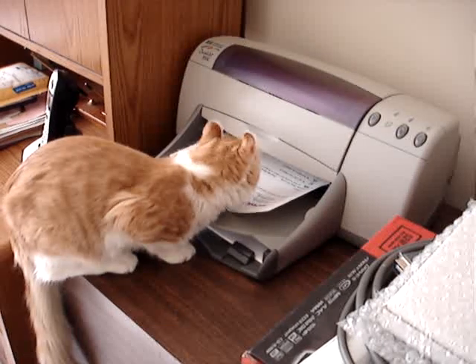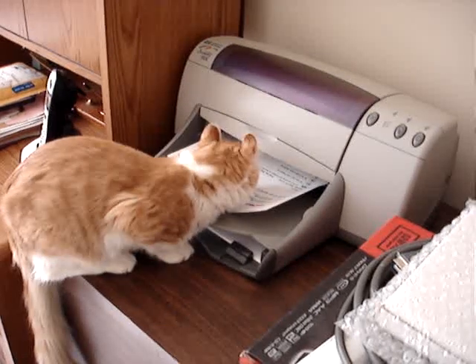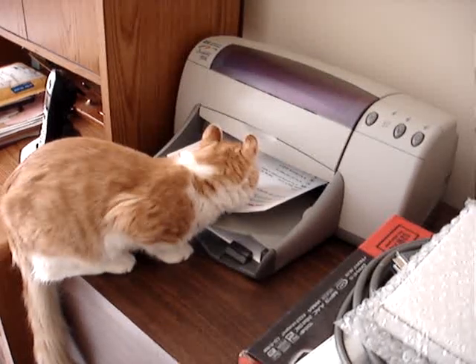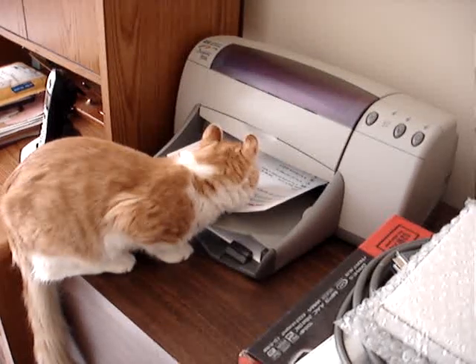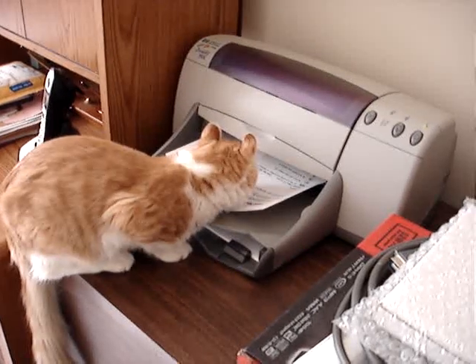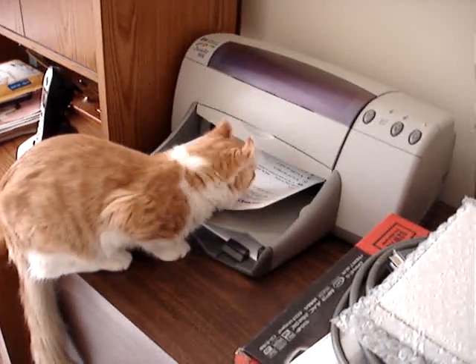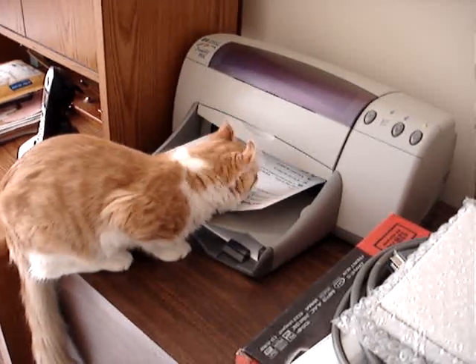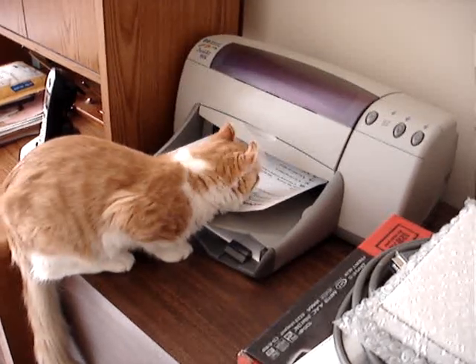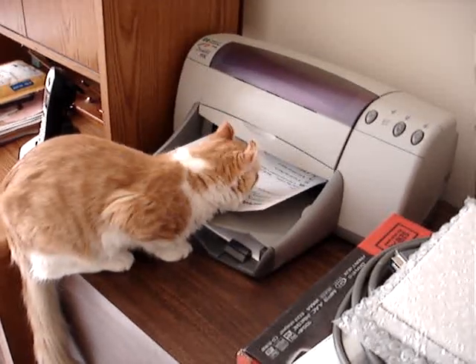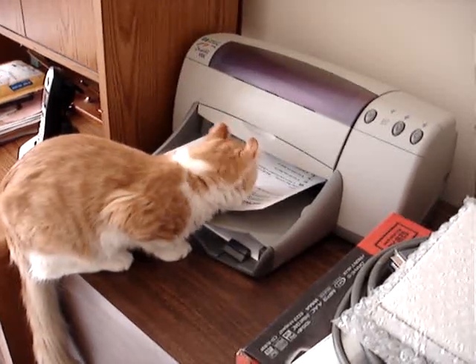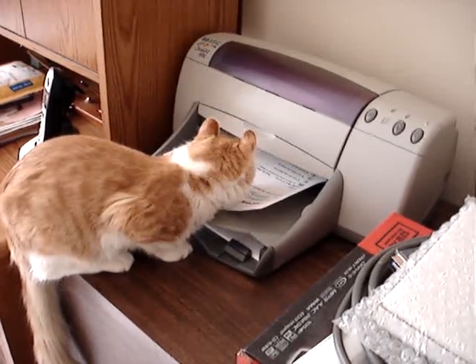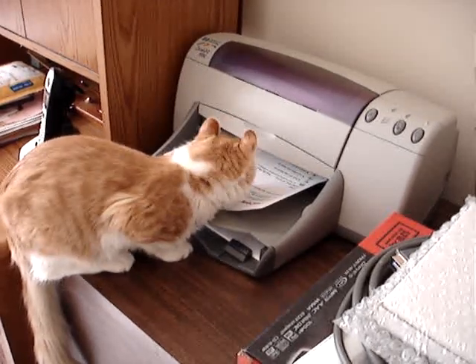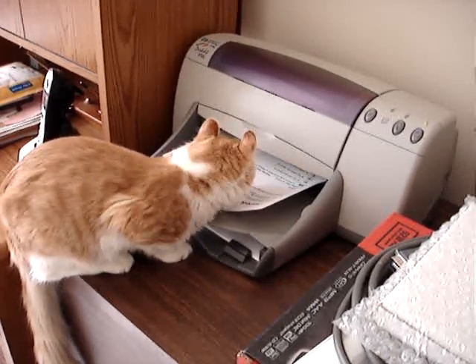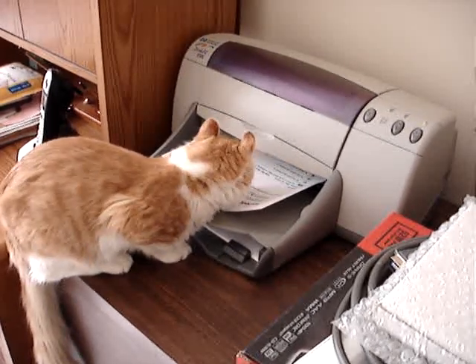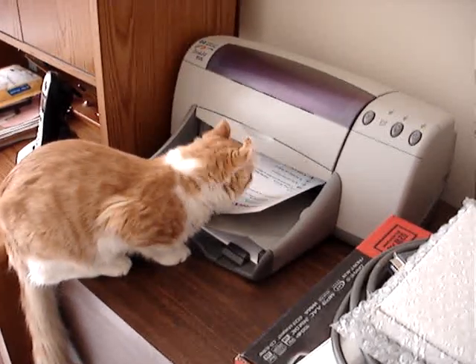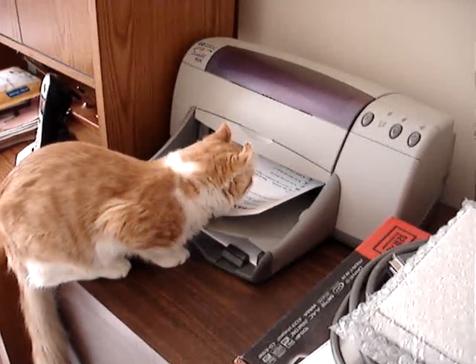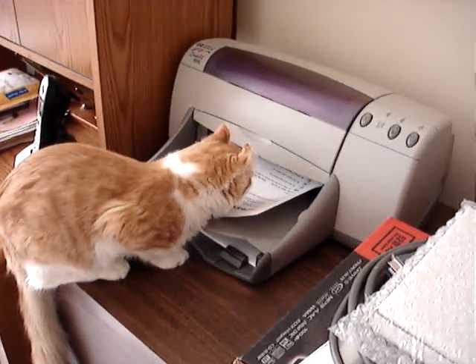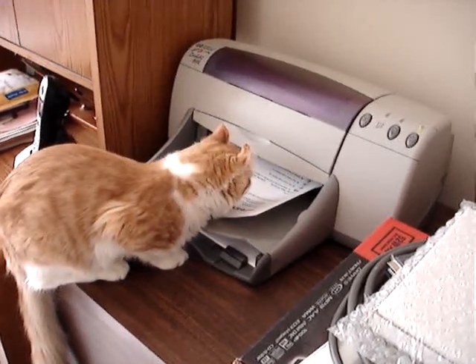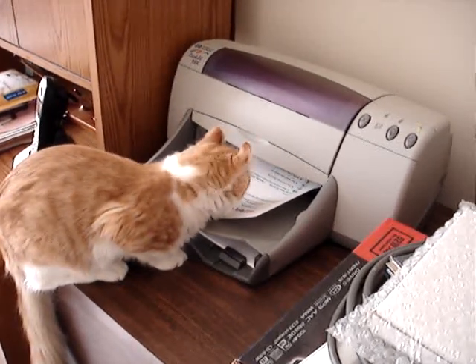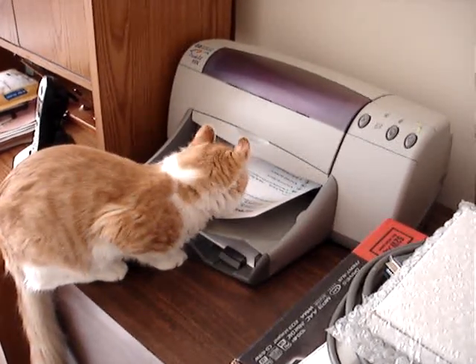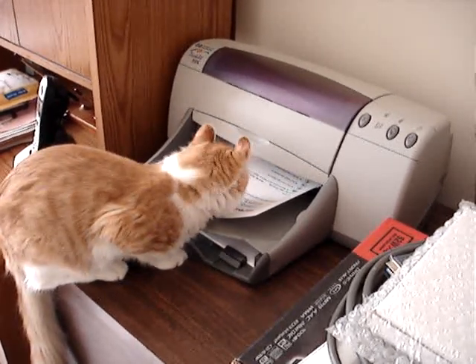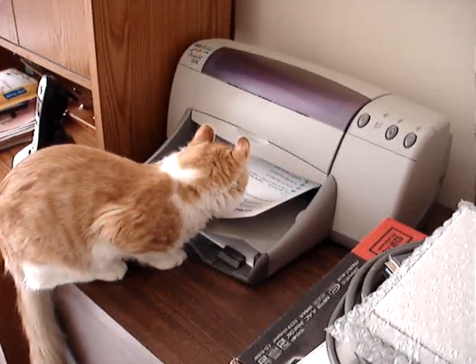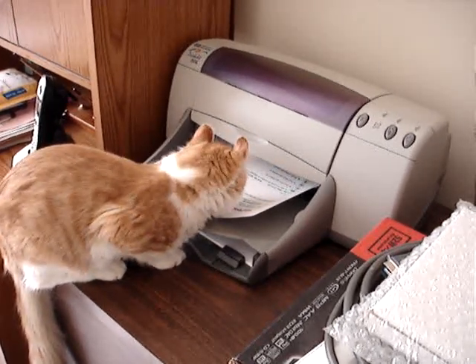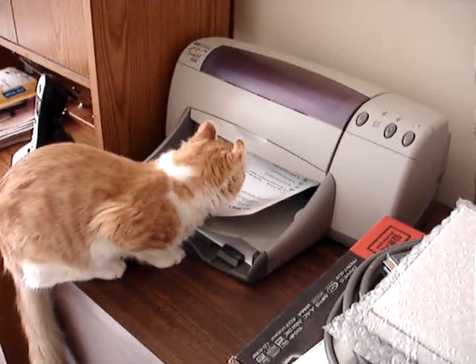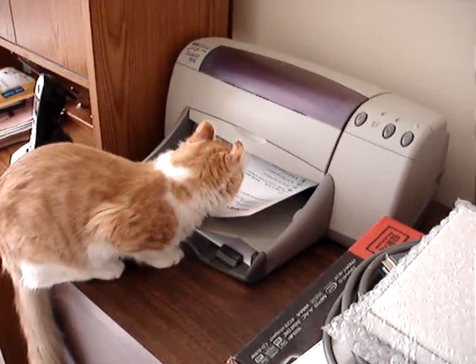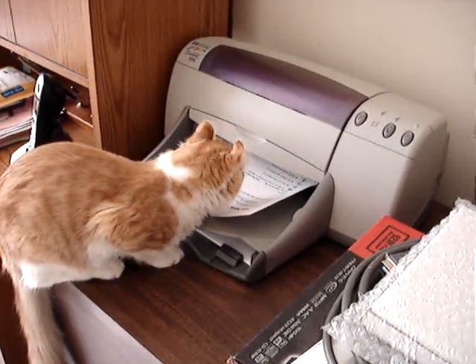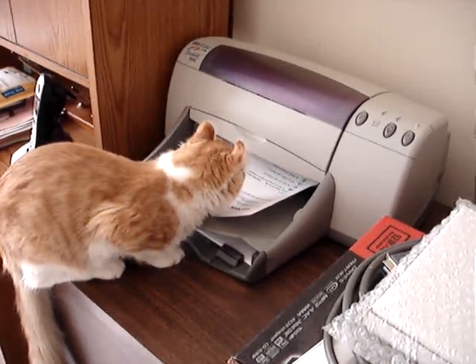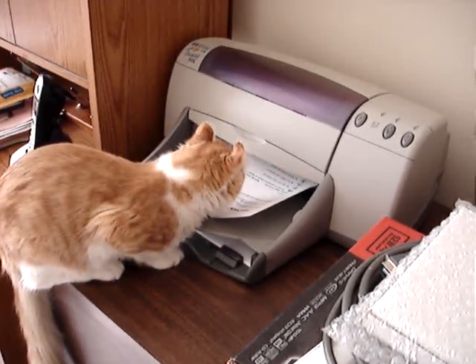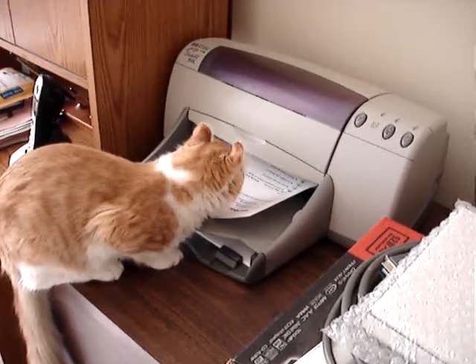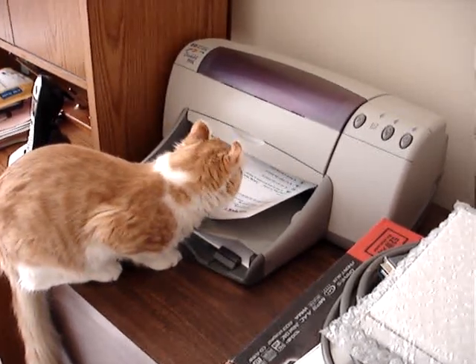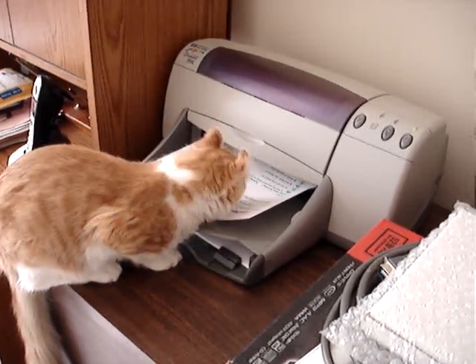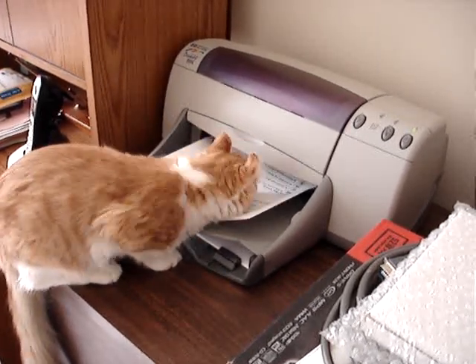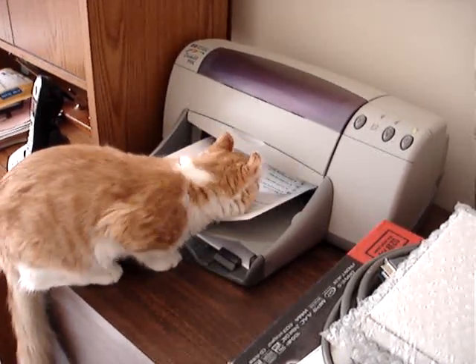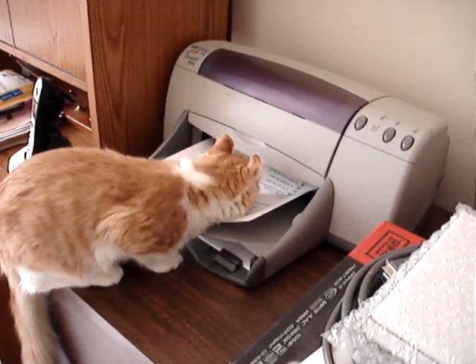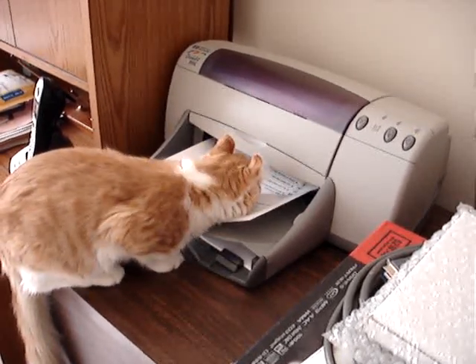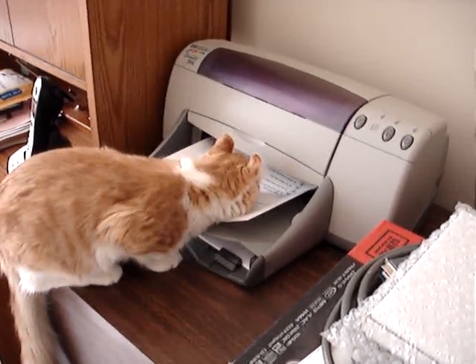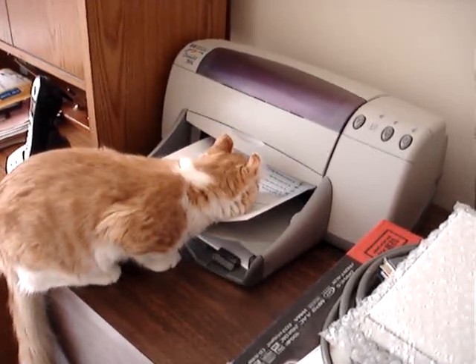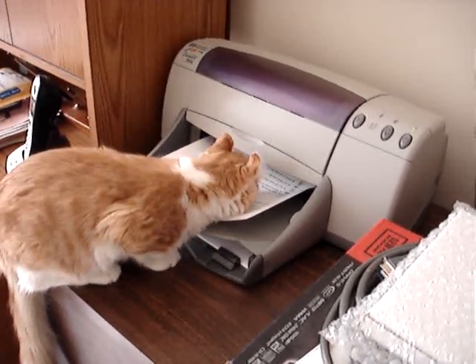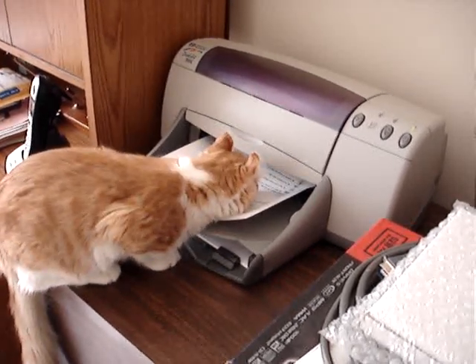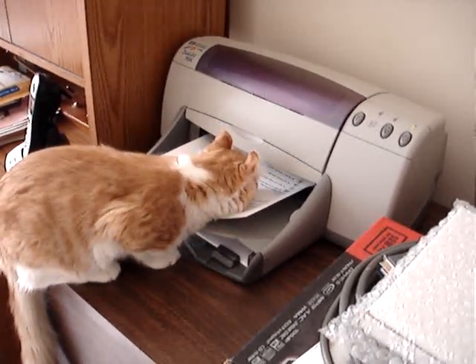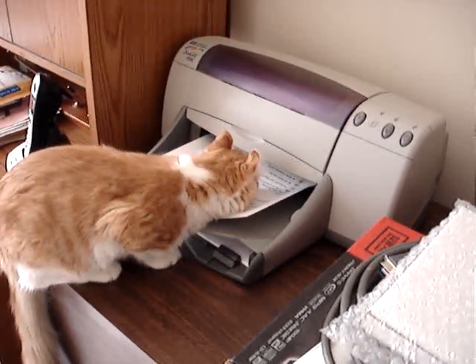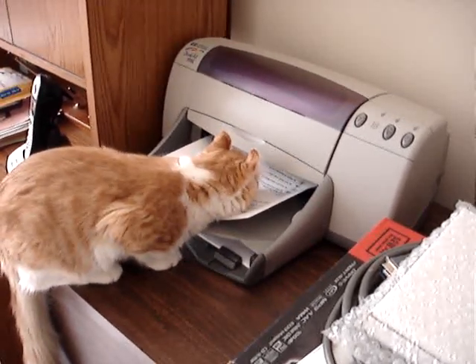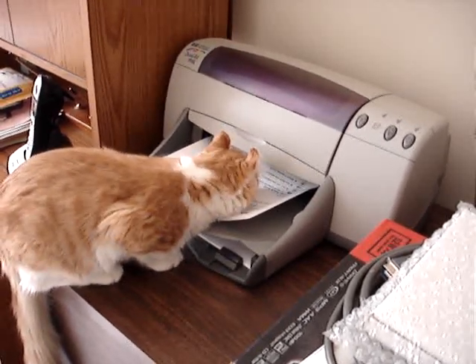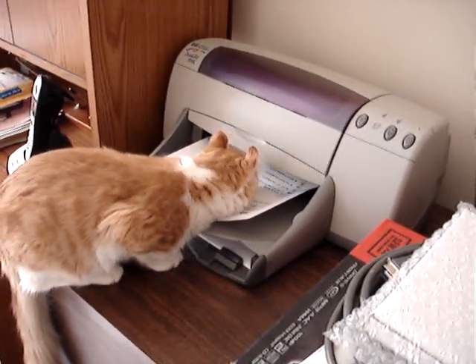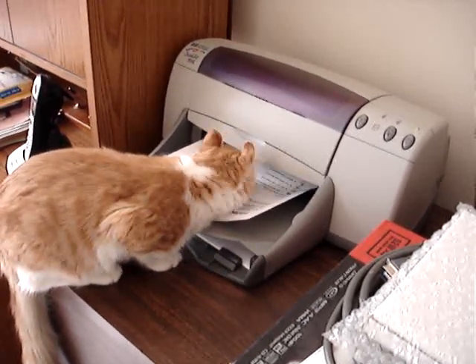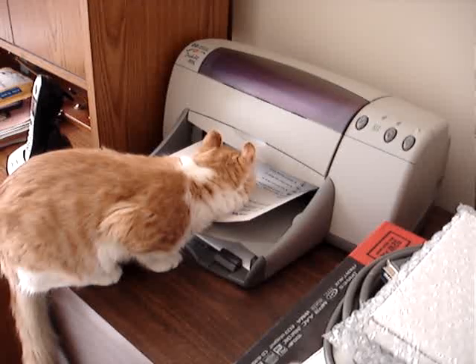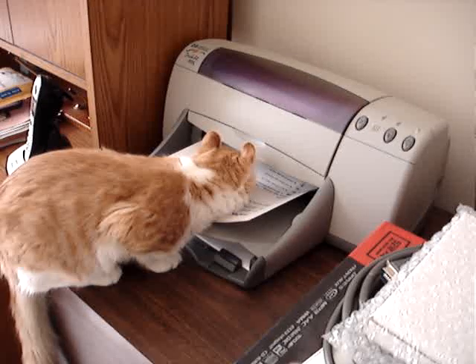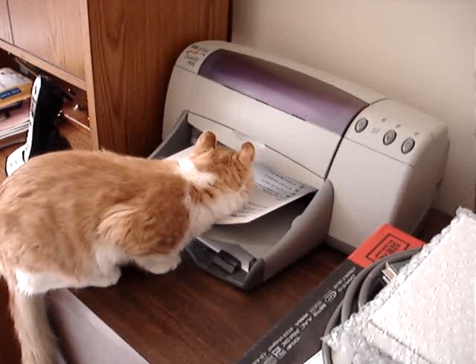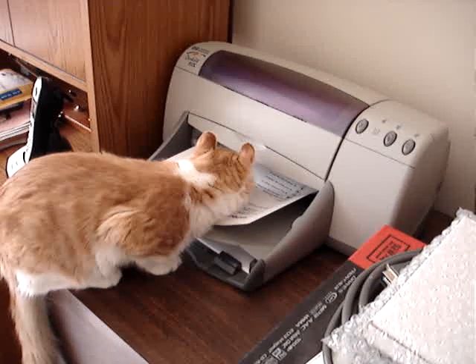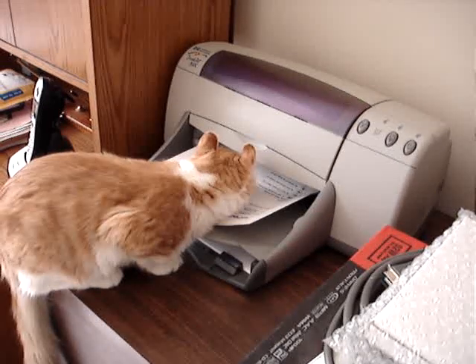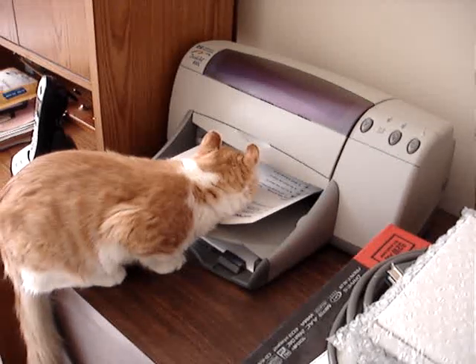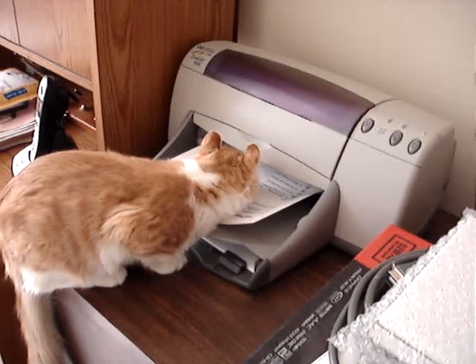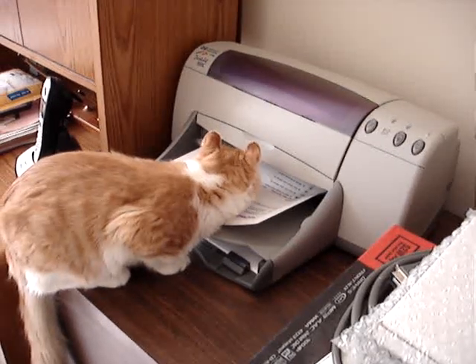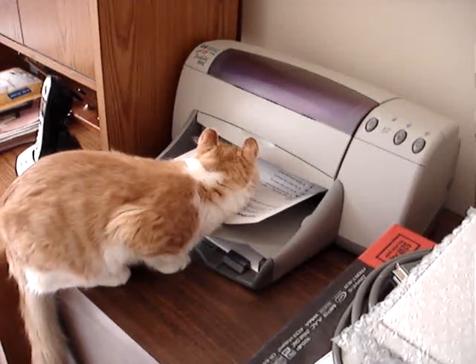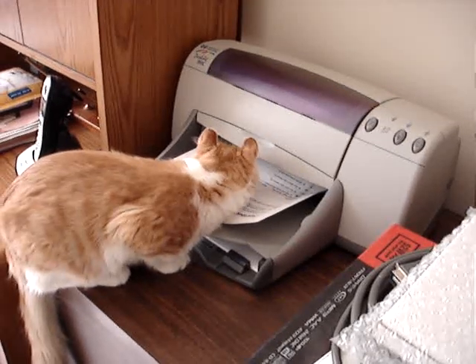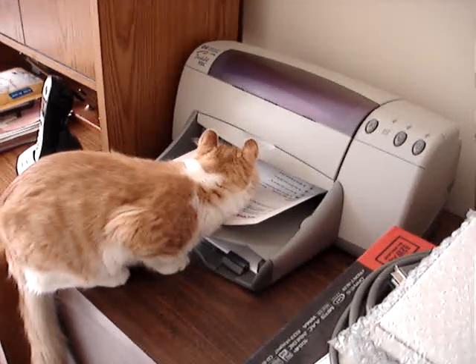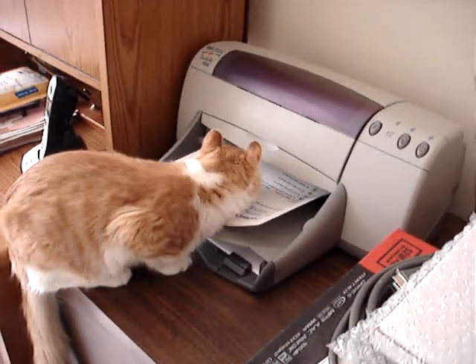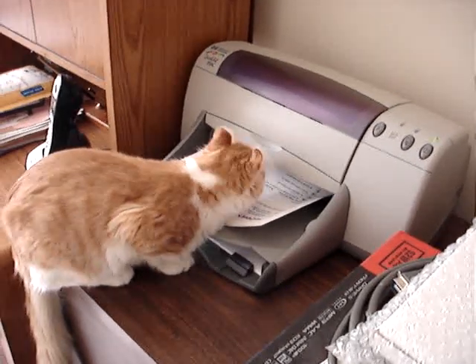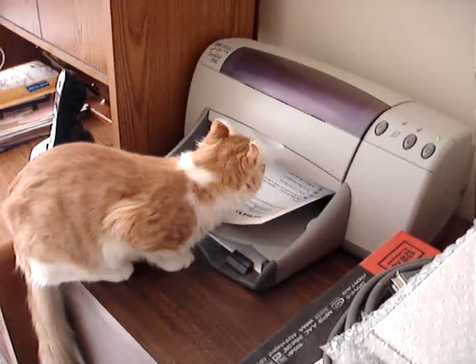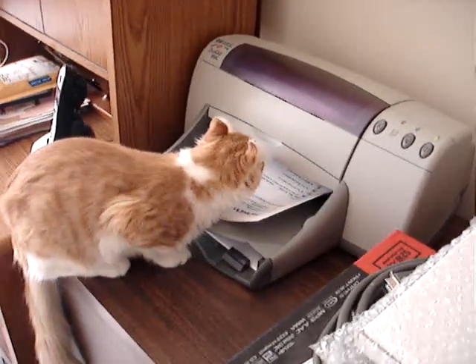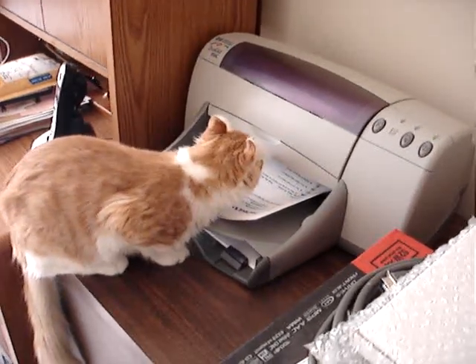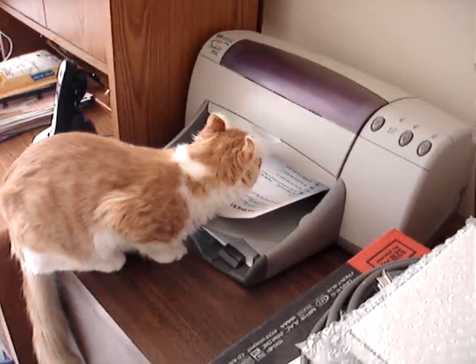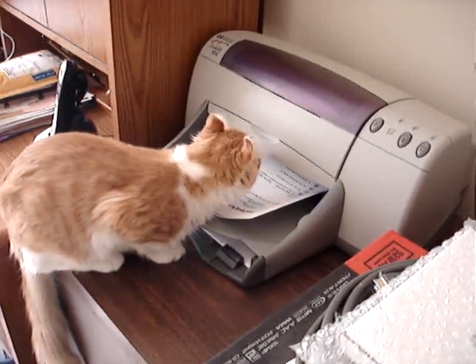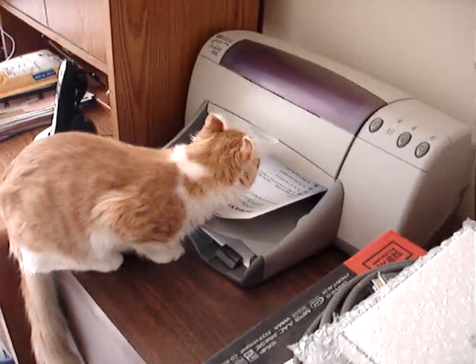The tape is also working. The printer is working. The ink is working. The paper is working. Let's see what they did.